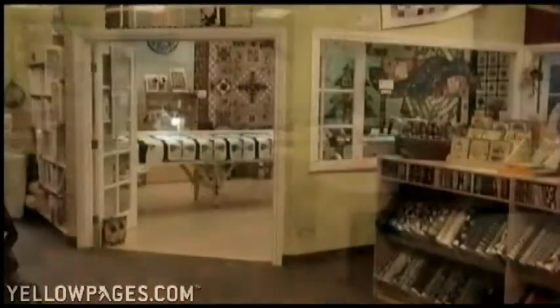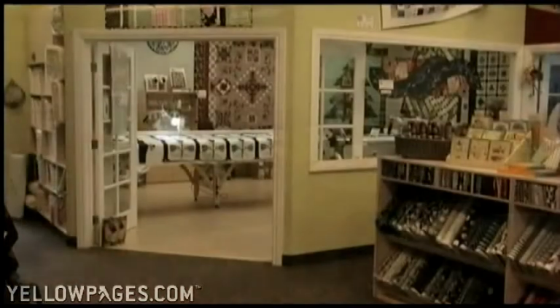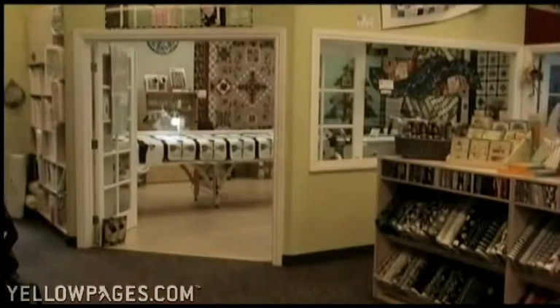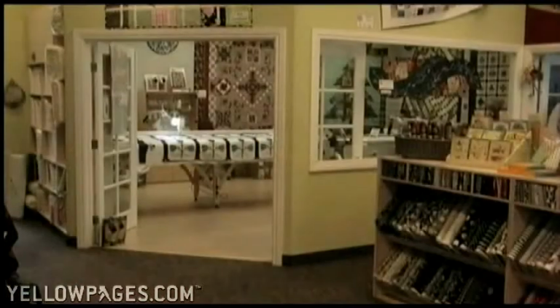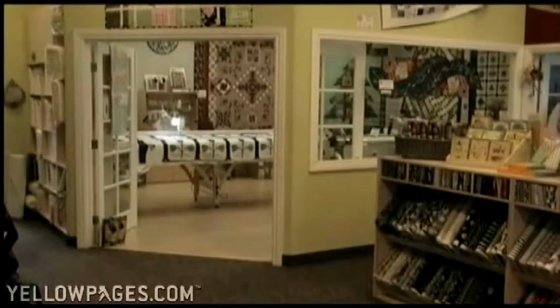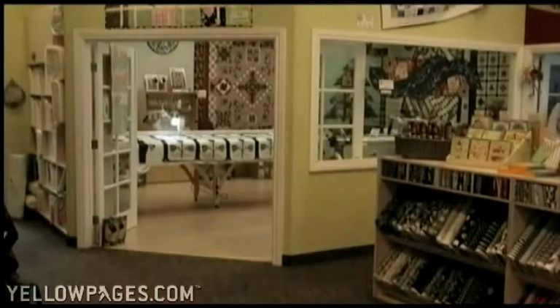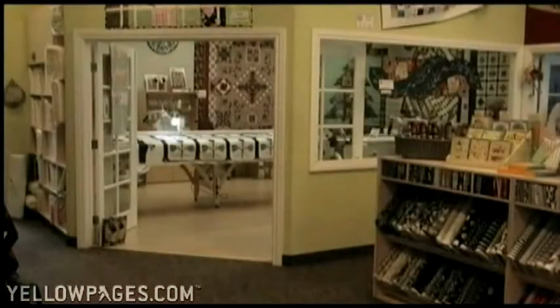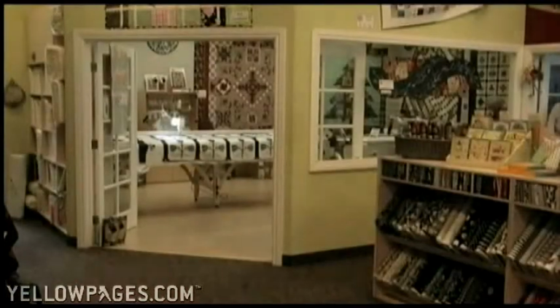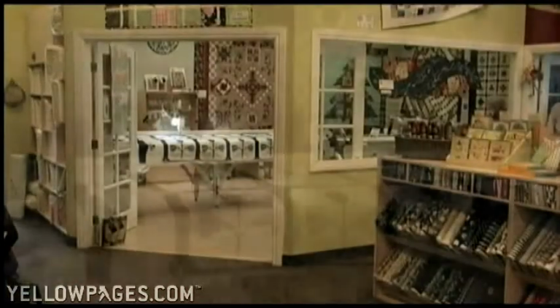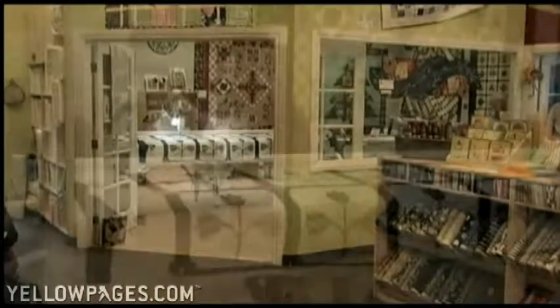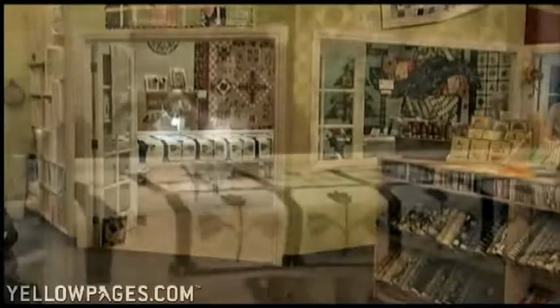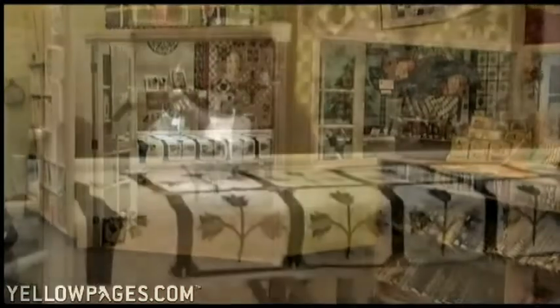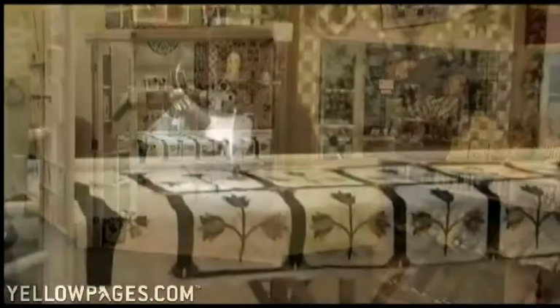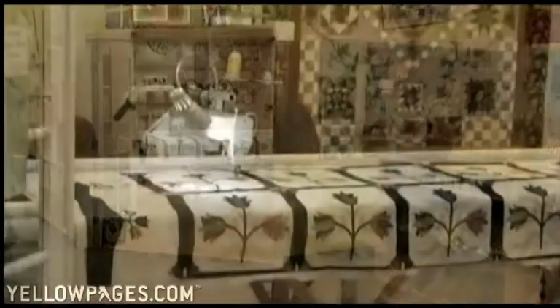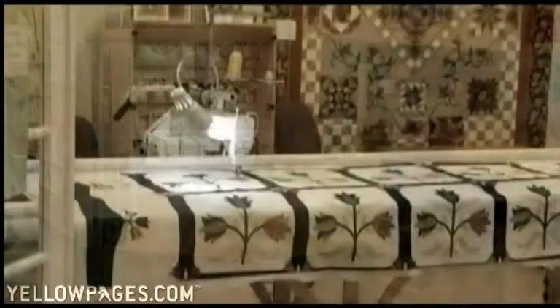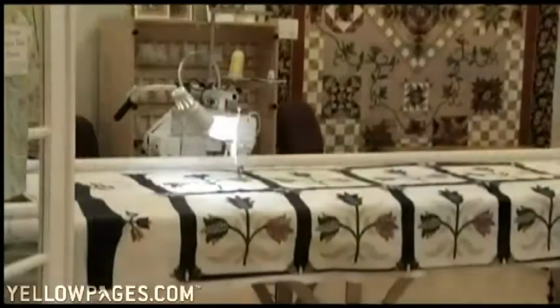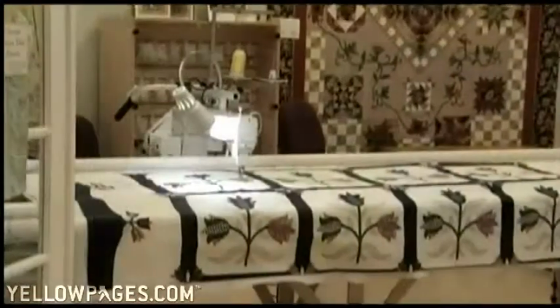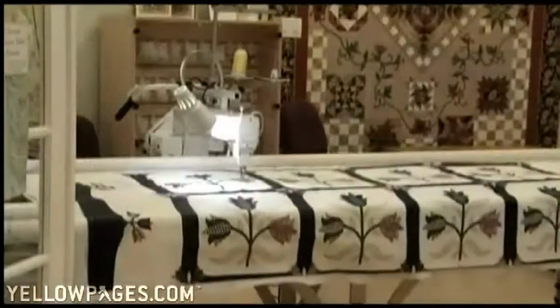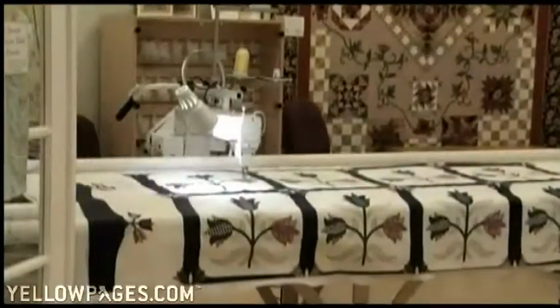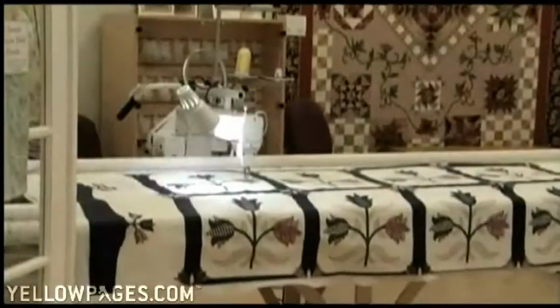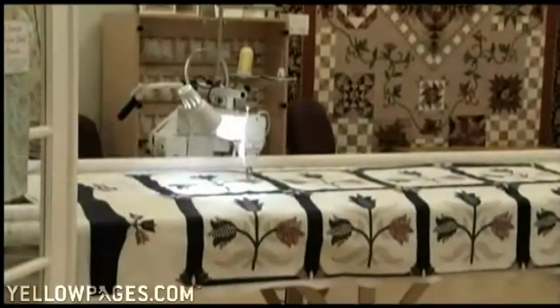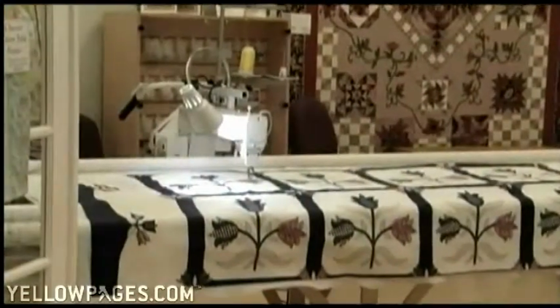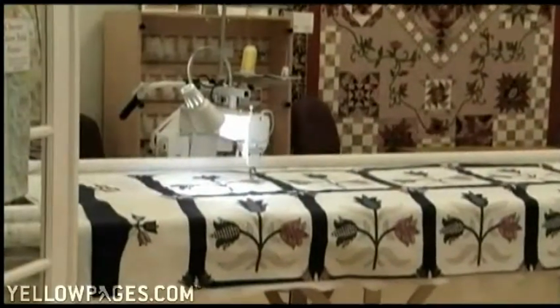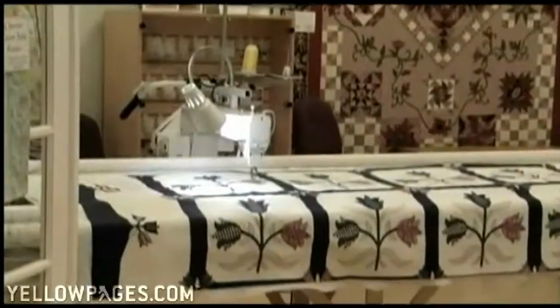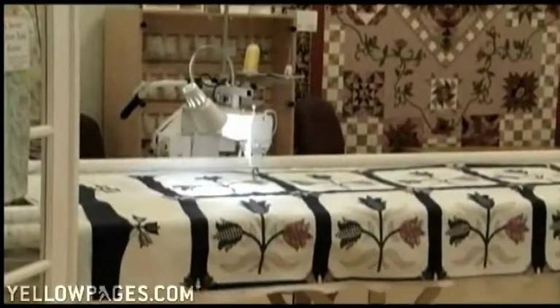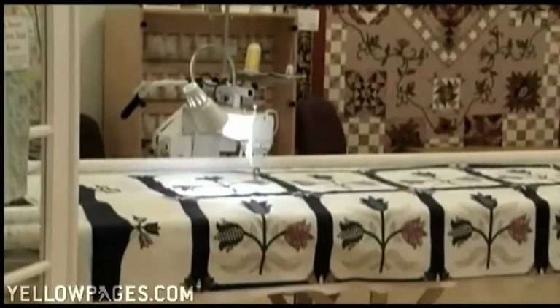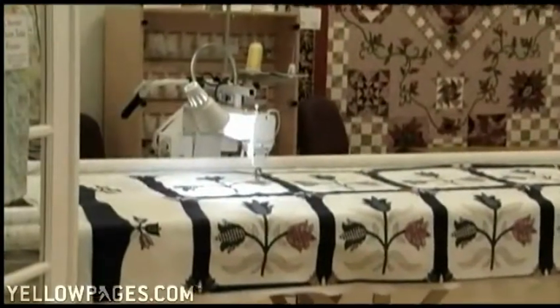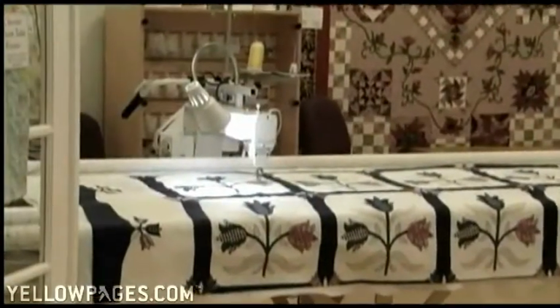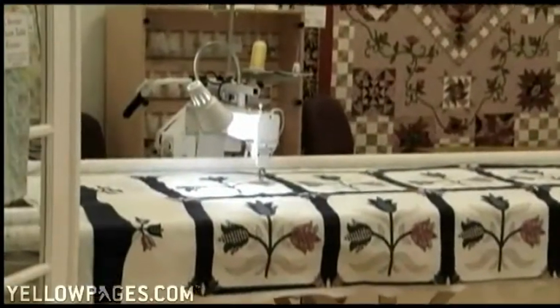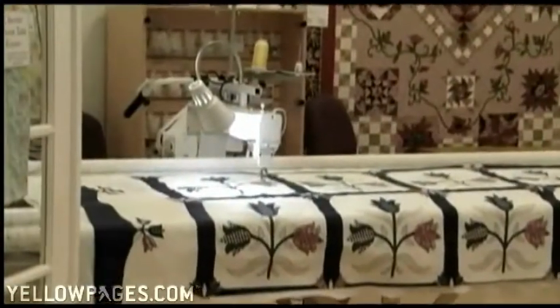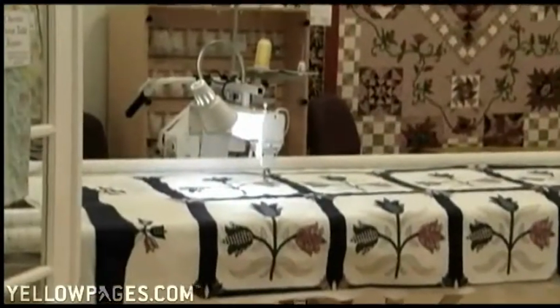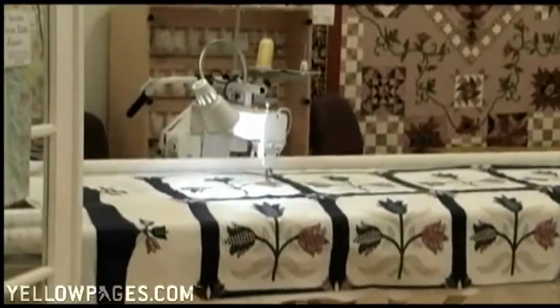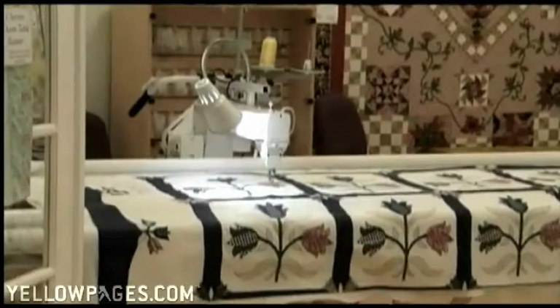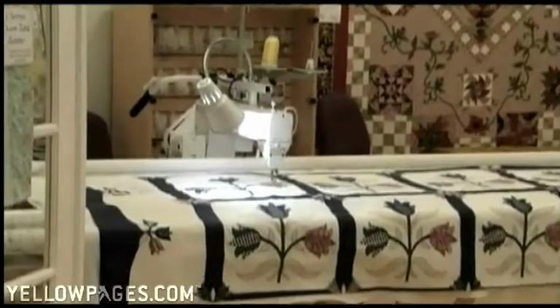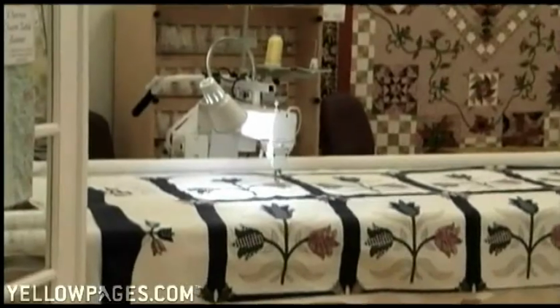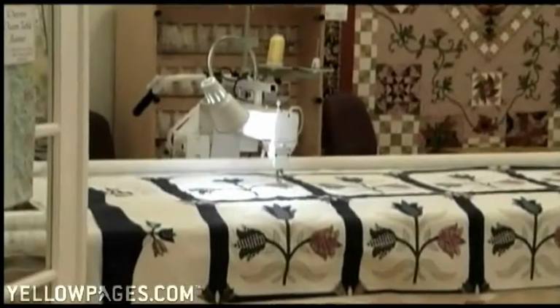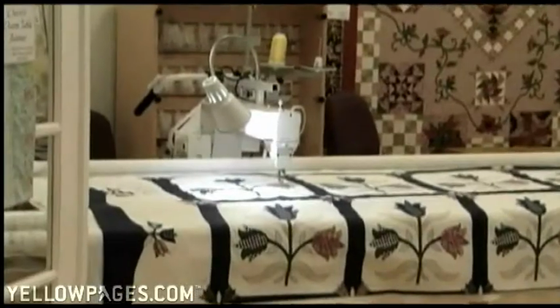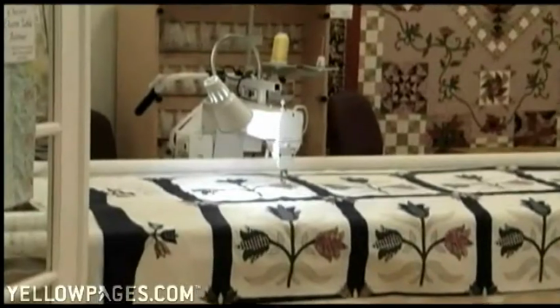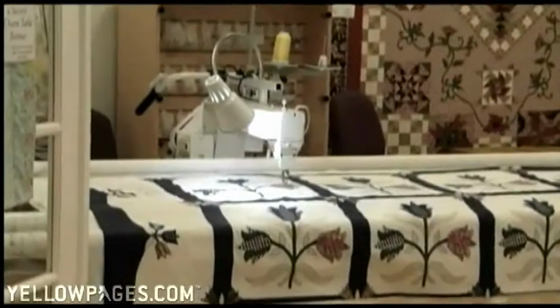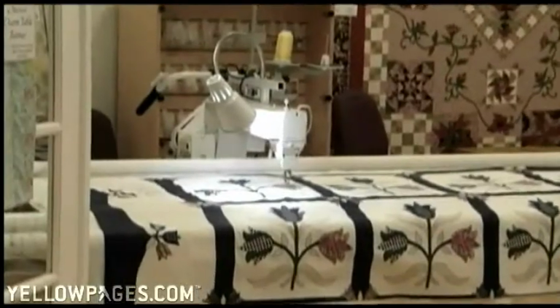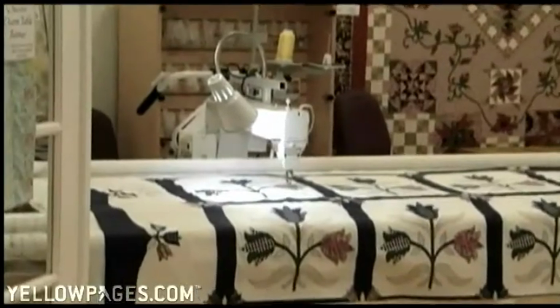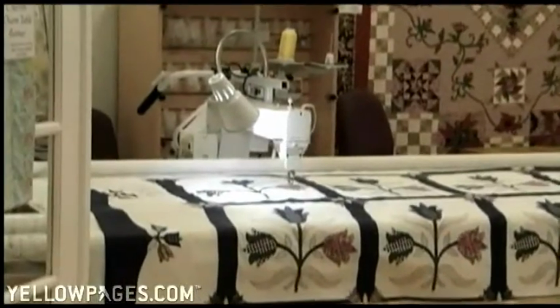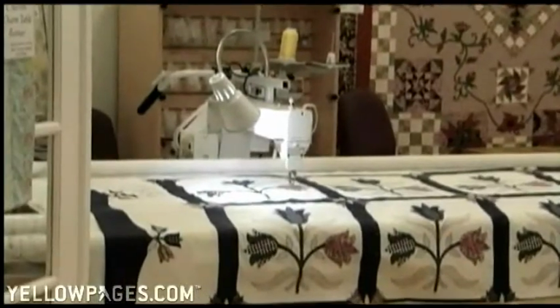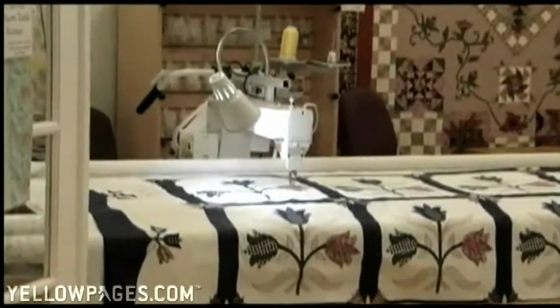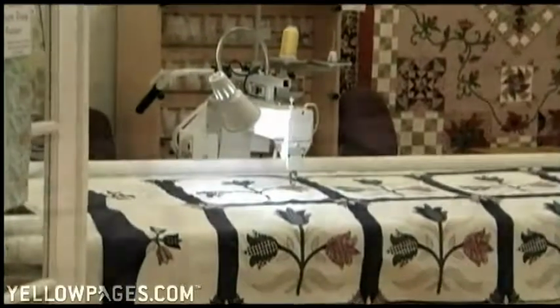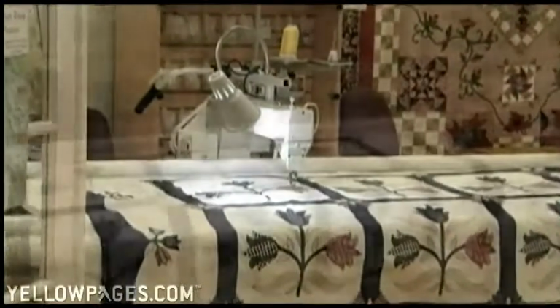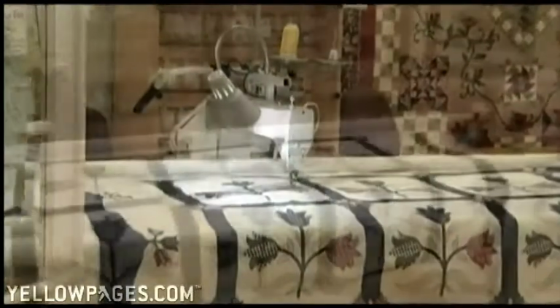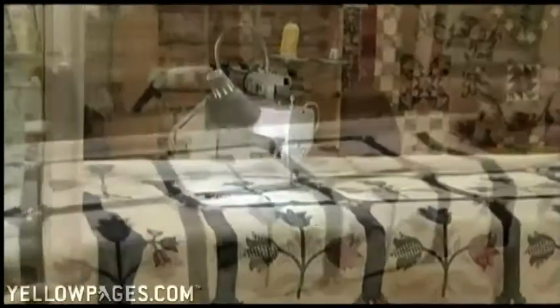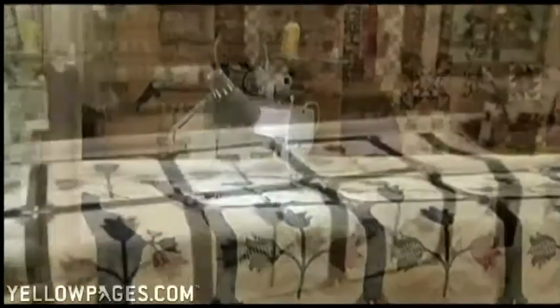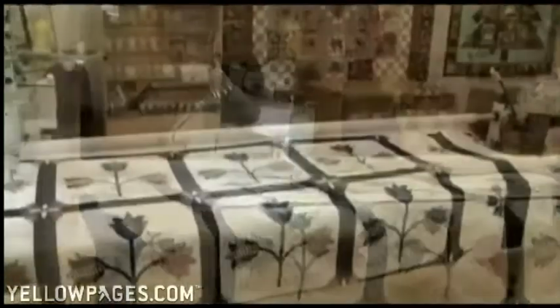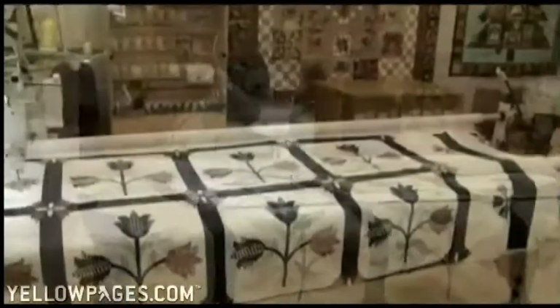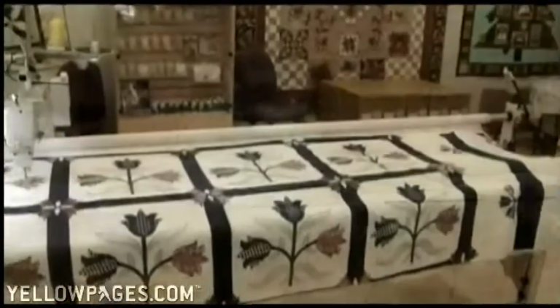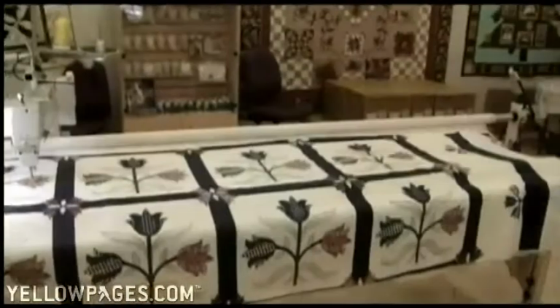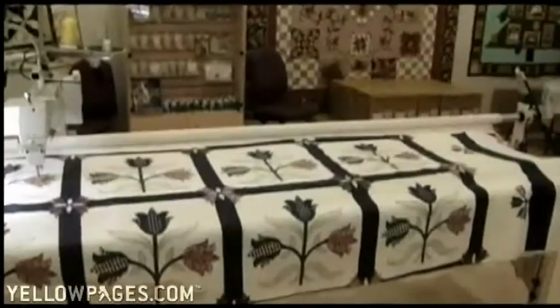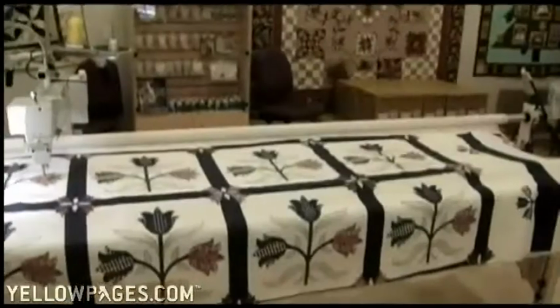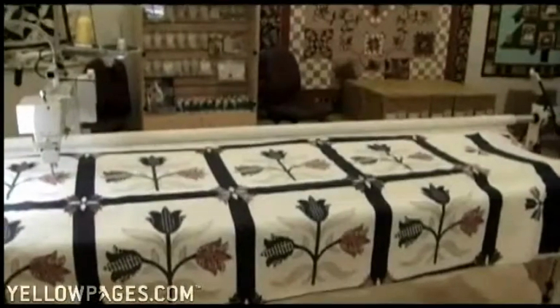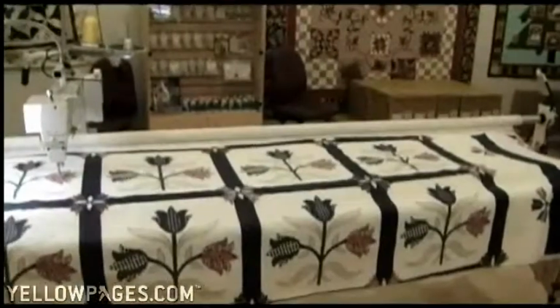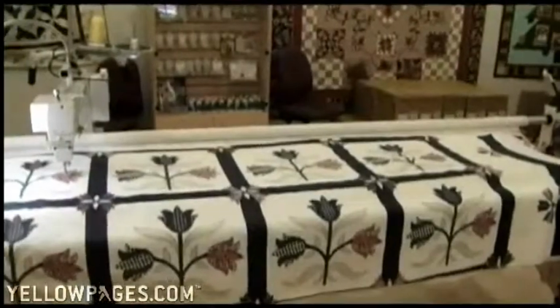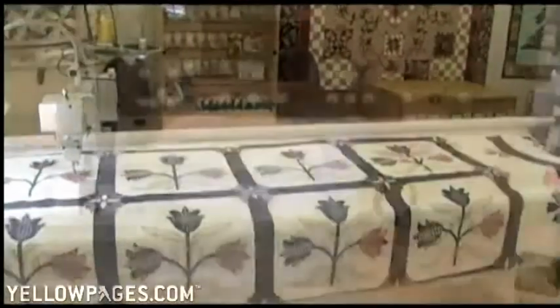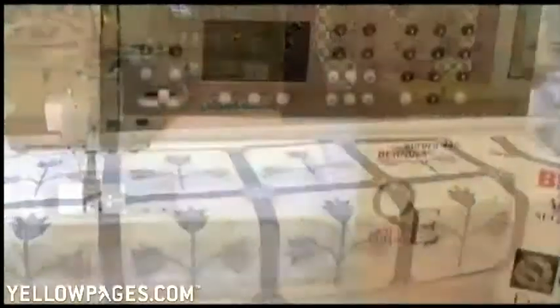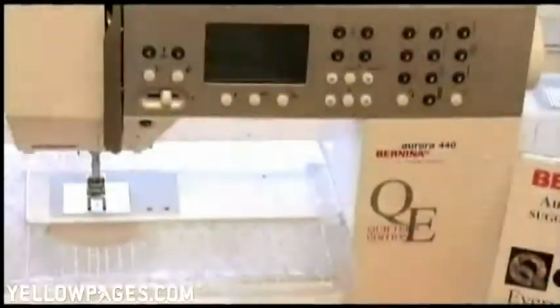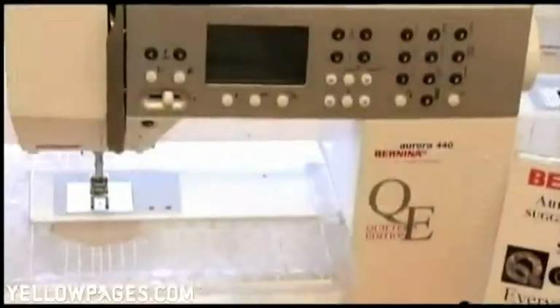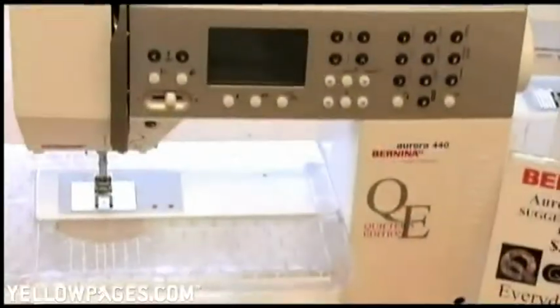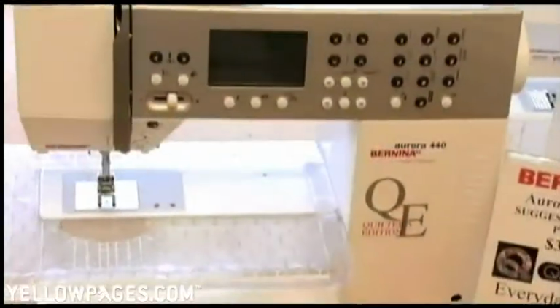We have a newly added long arm quilting department. We sell these quilting machines or rent ours to create your own masterpiece.